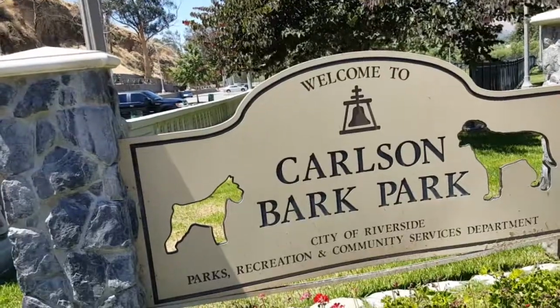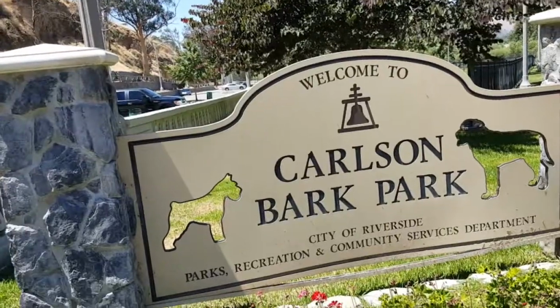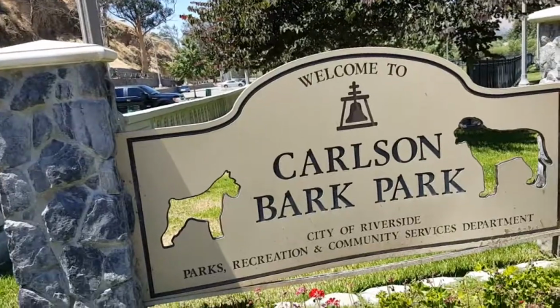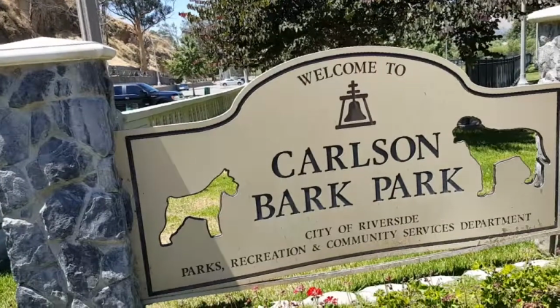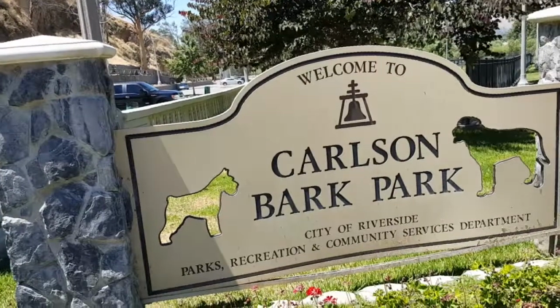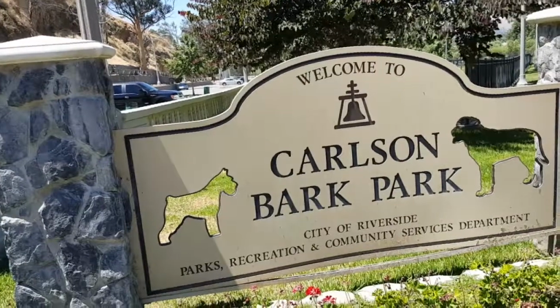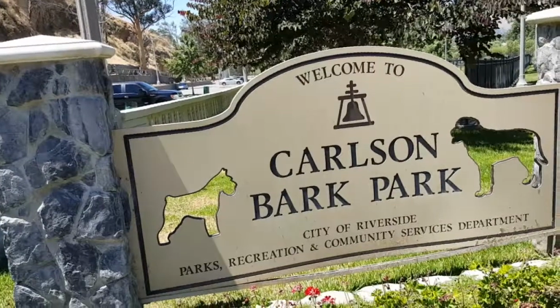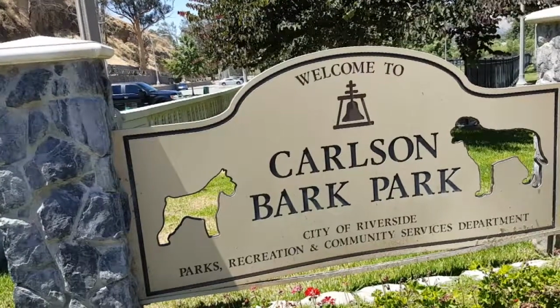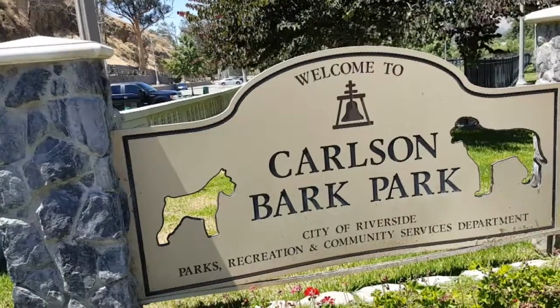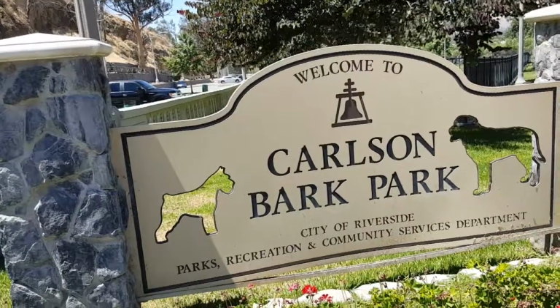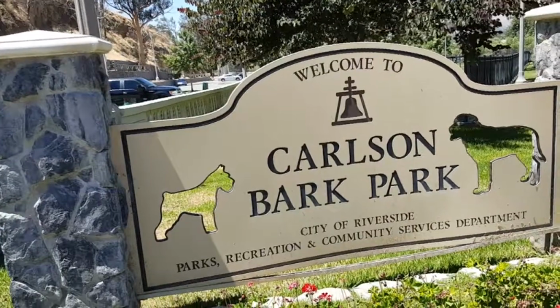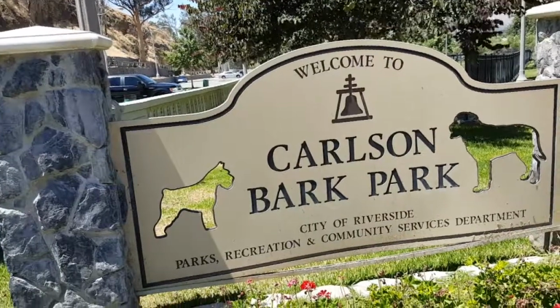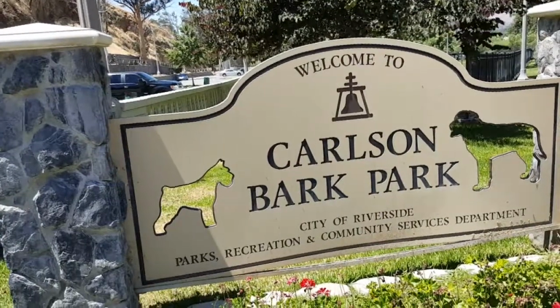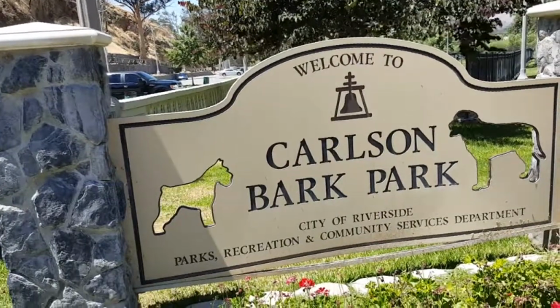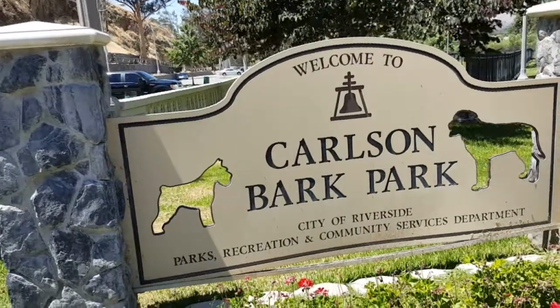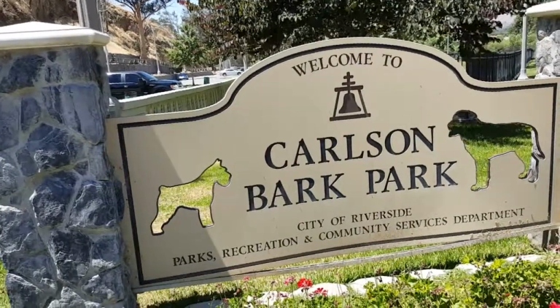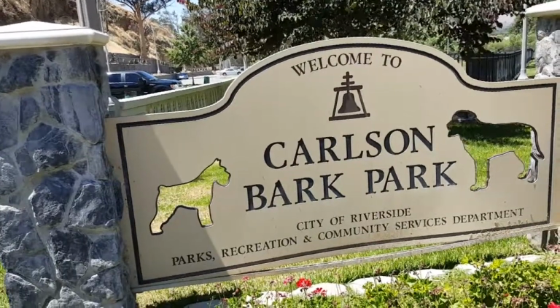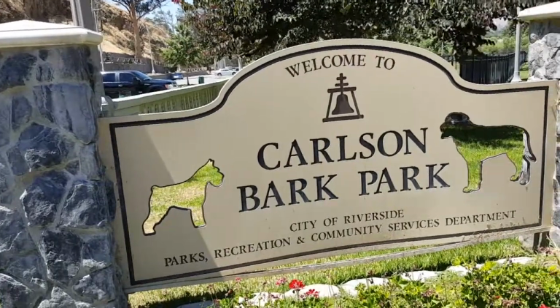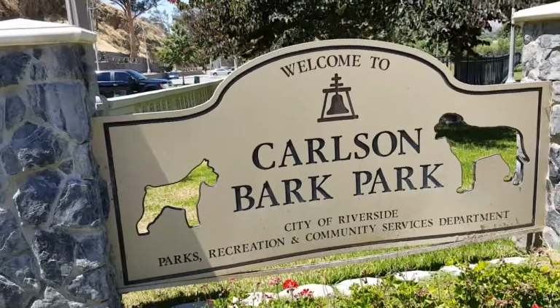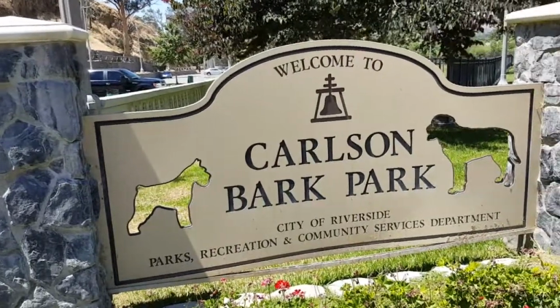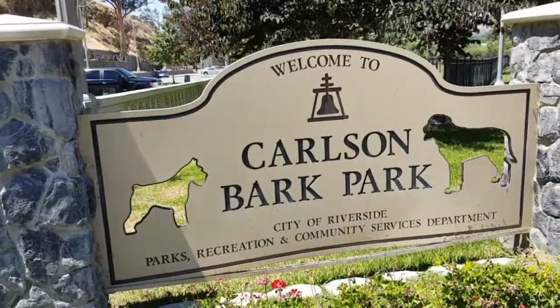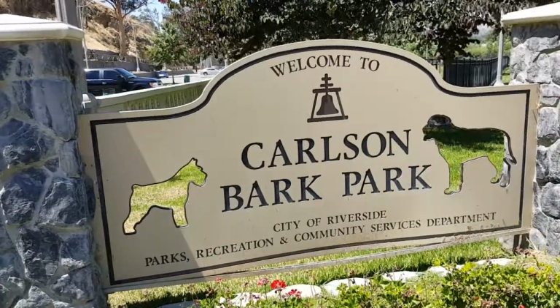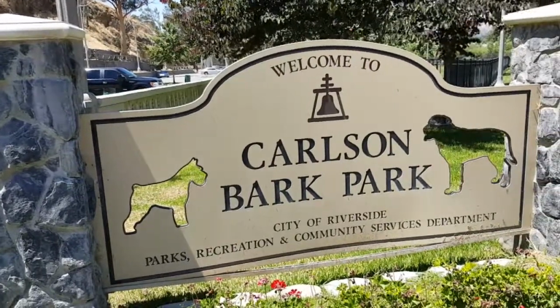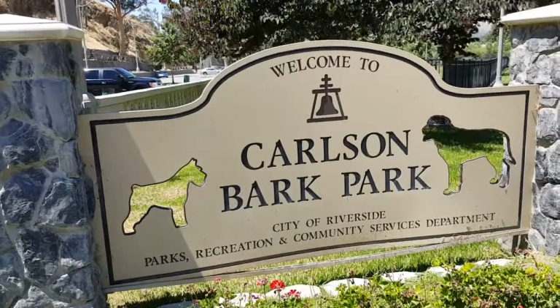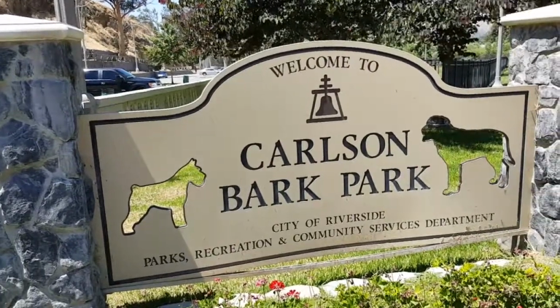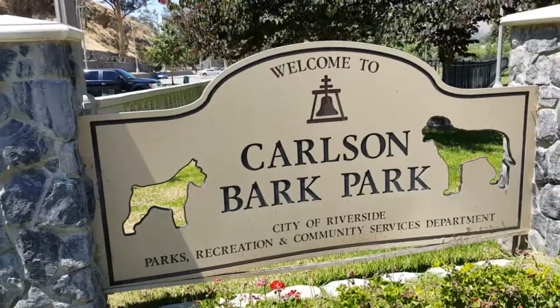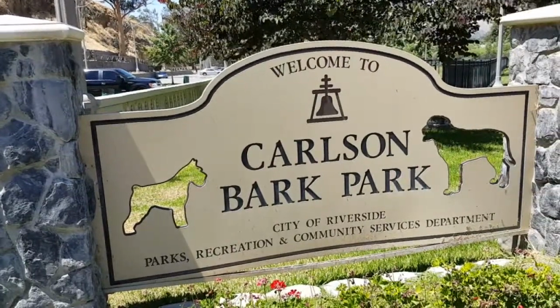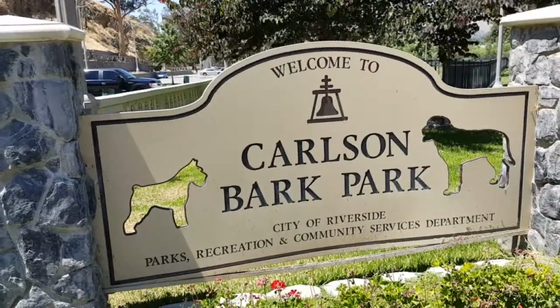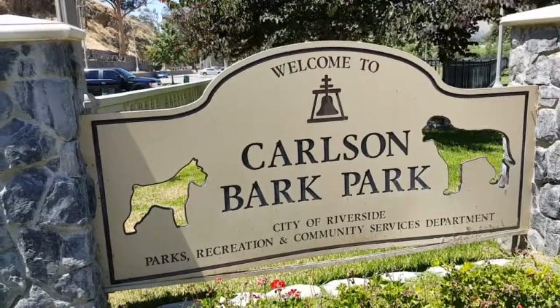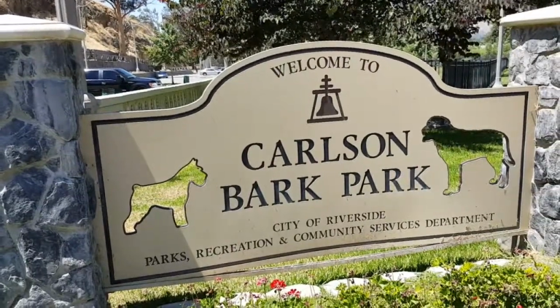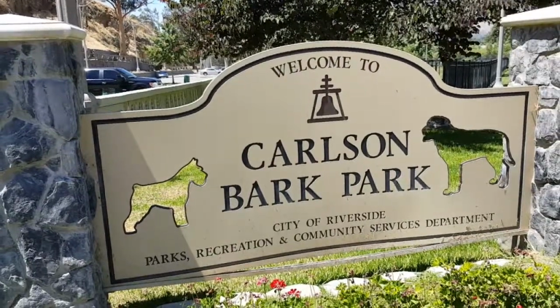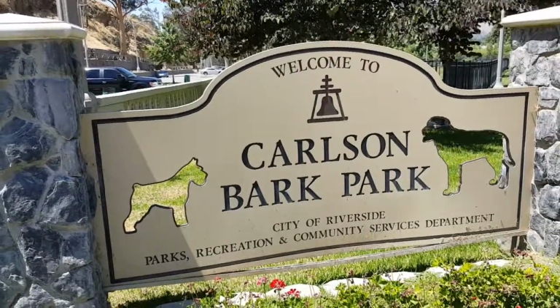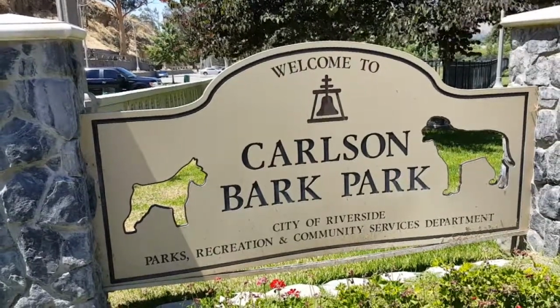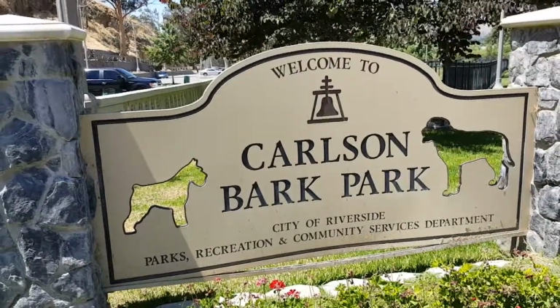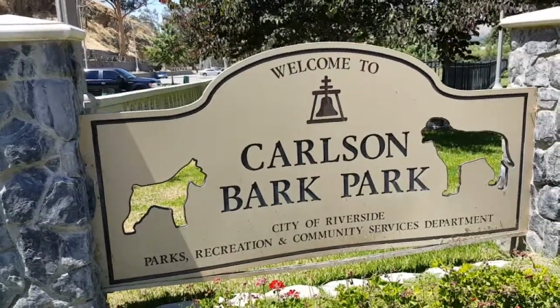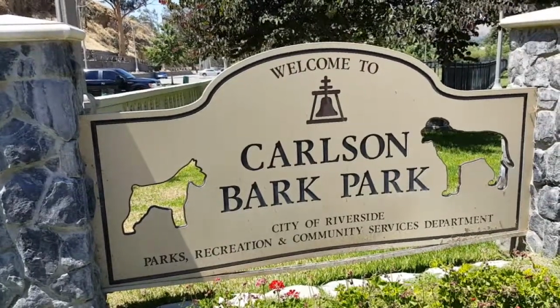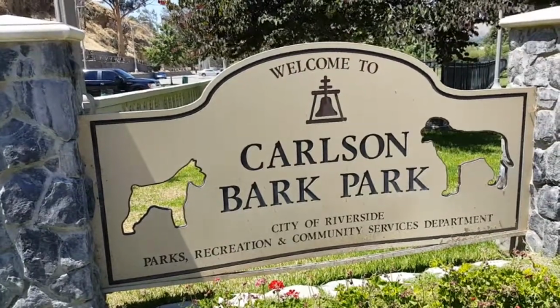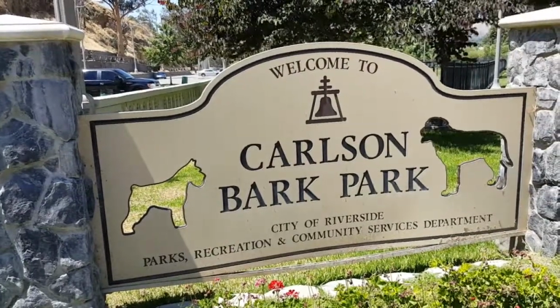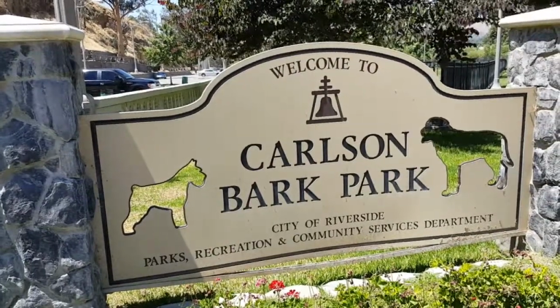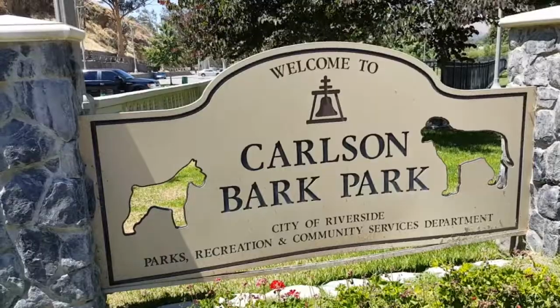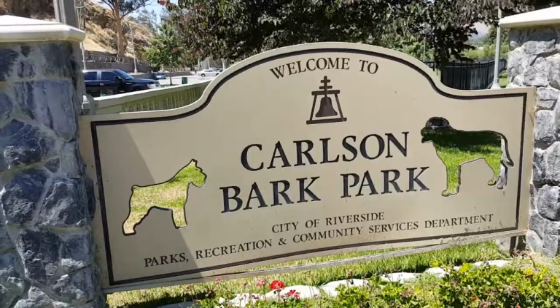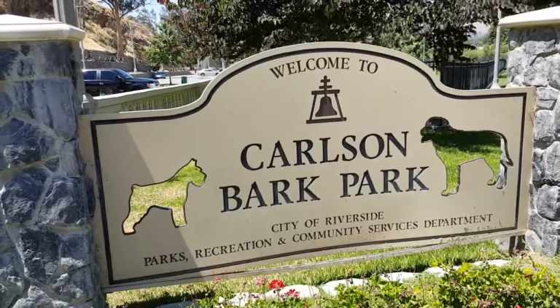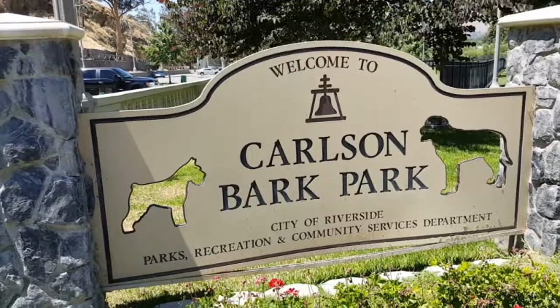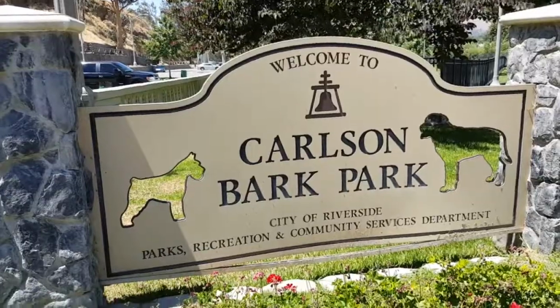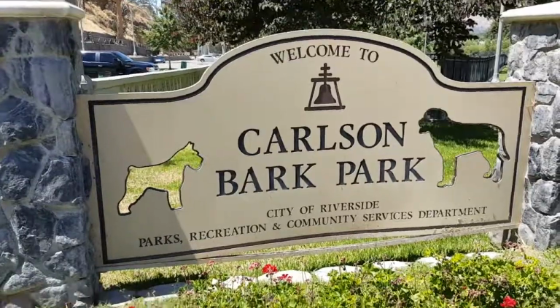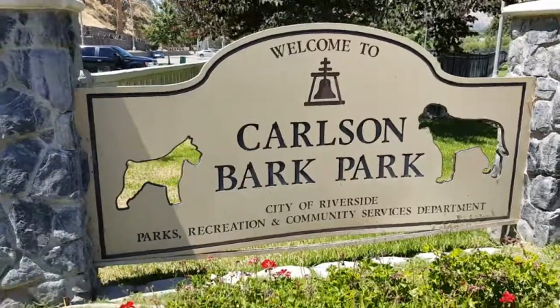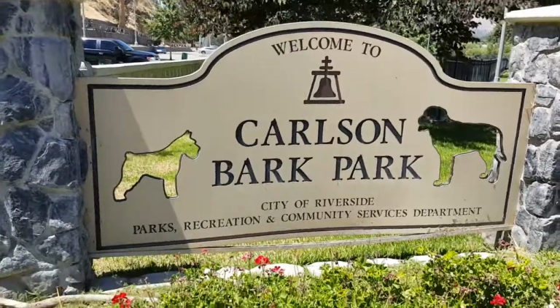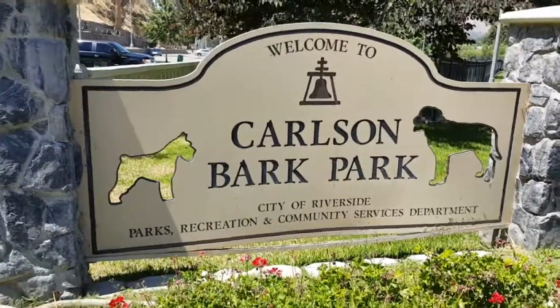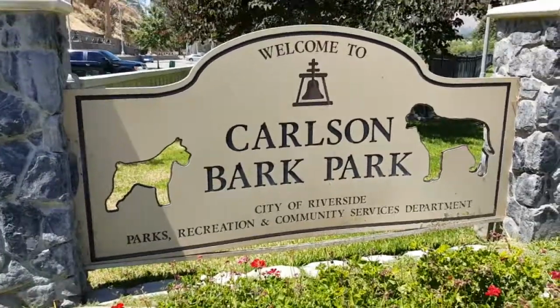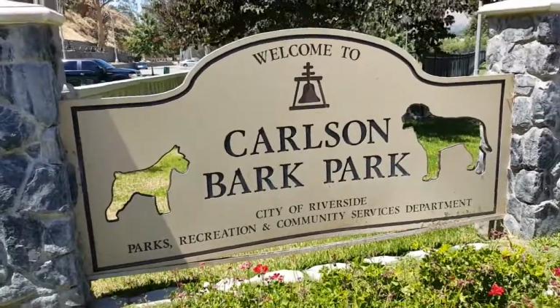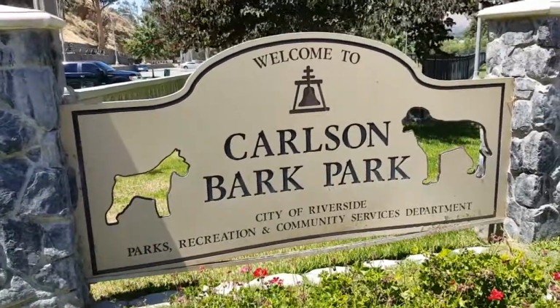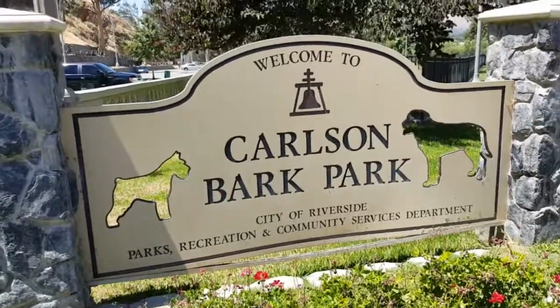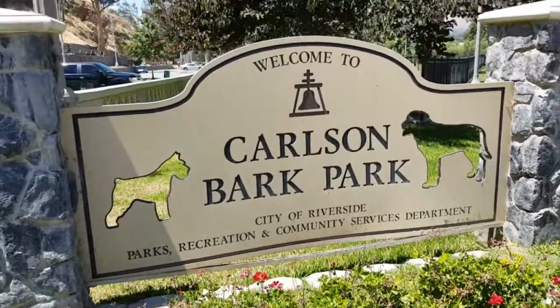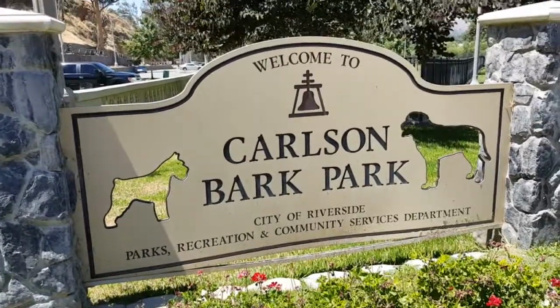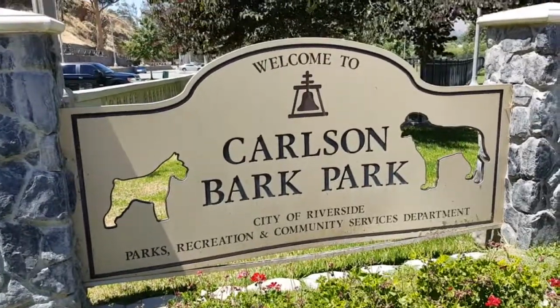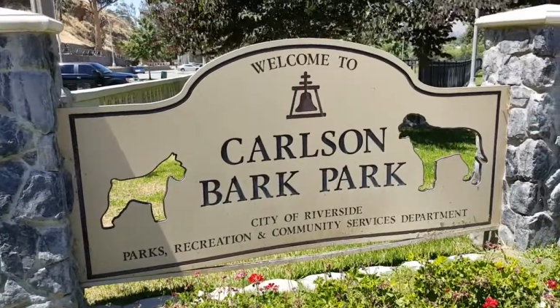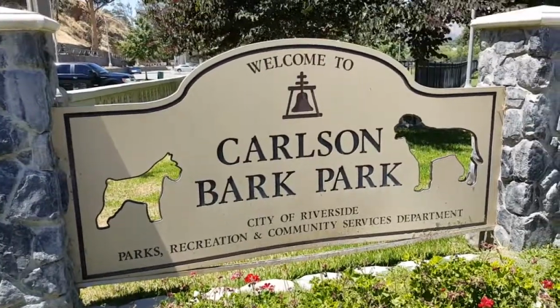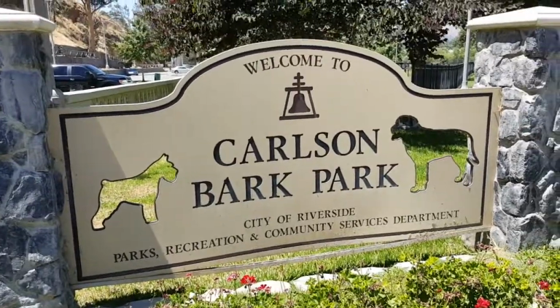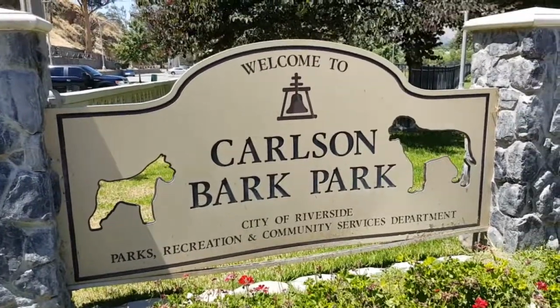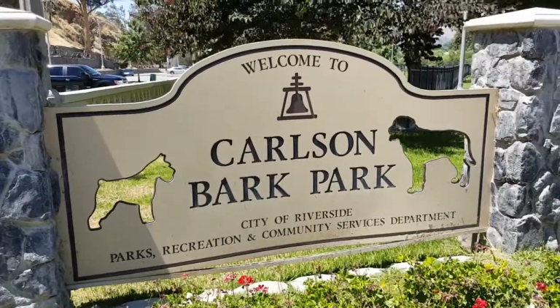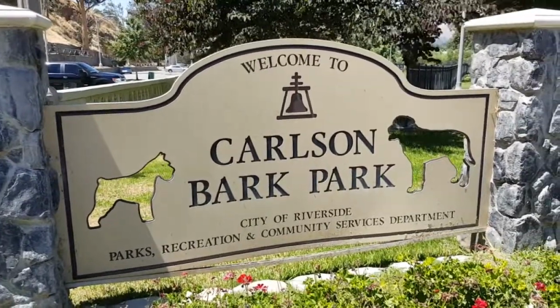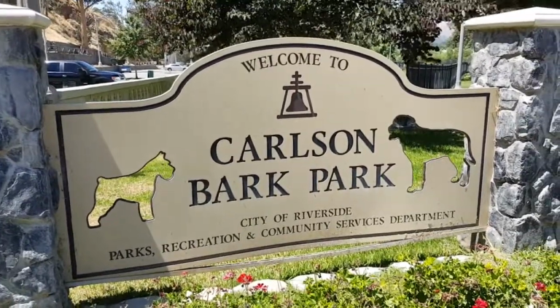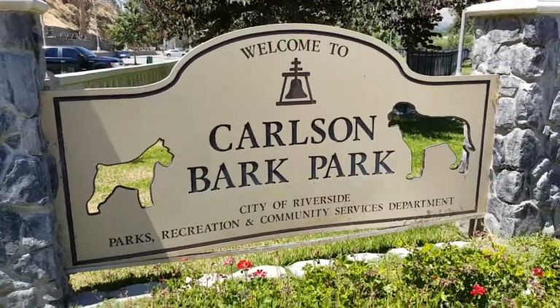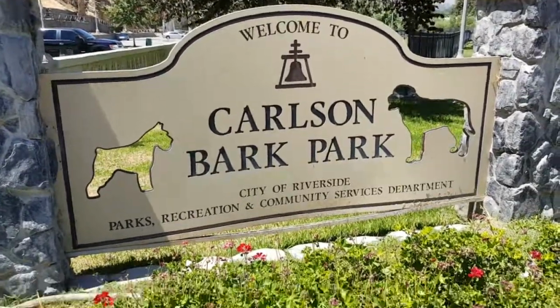Hey everyone, this is dogparksbyhank.com. Today we're checking out Carlson Bark Park here in Riverside, right at the base of Mount Rubidoux.